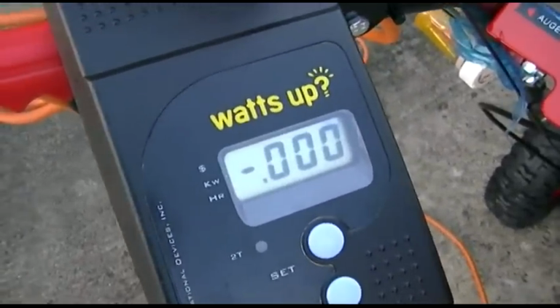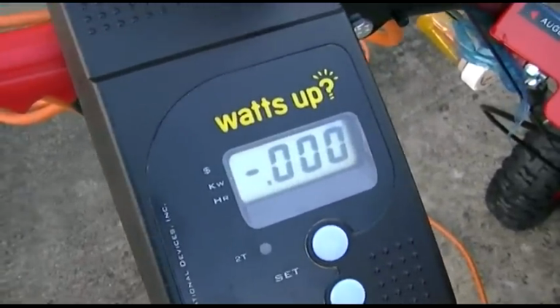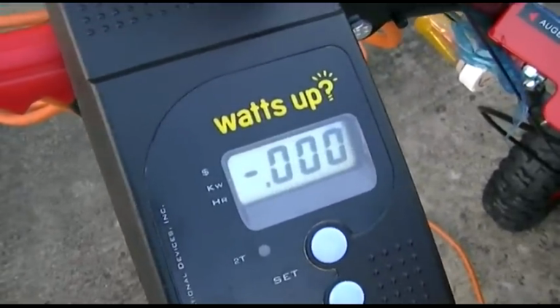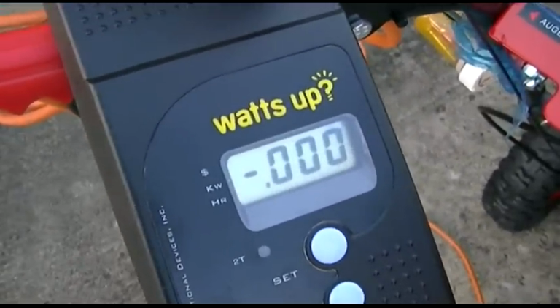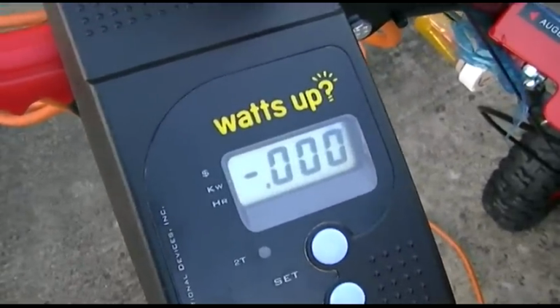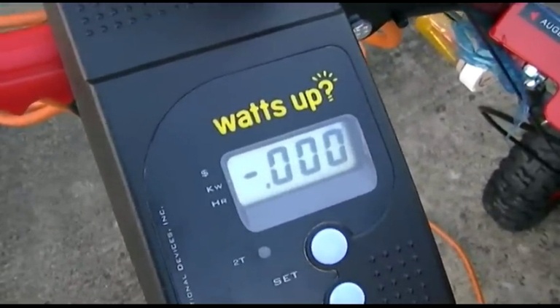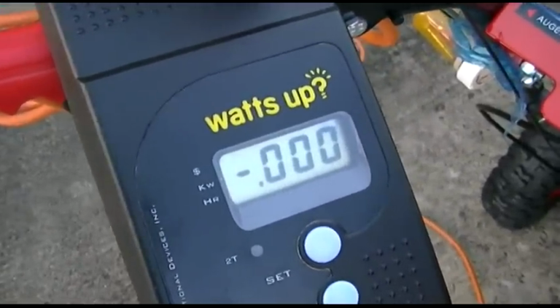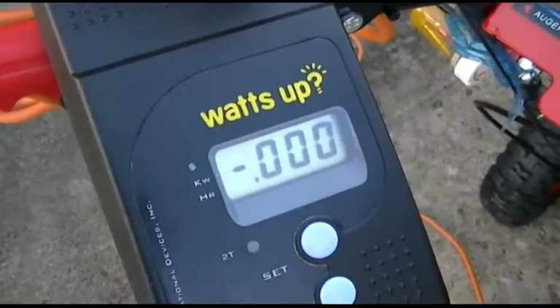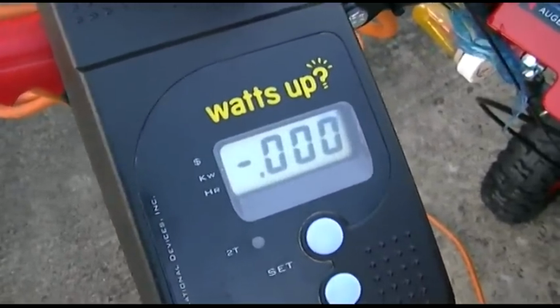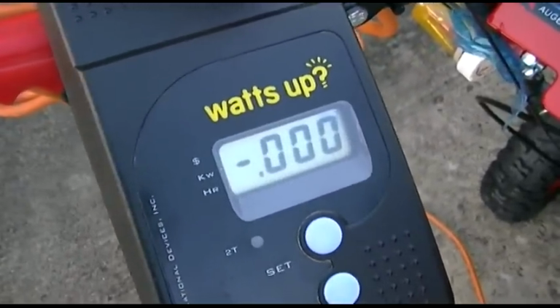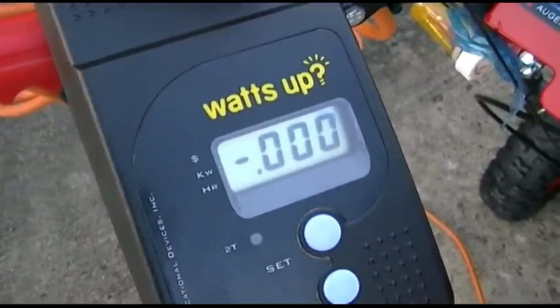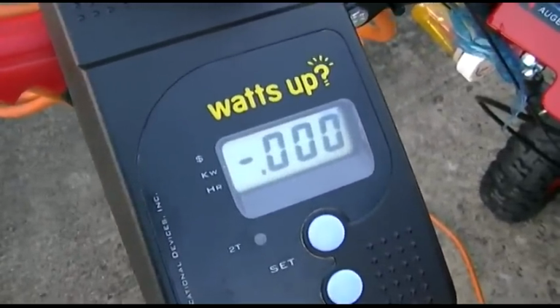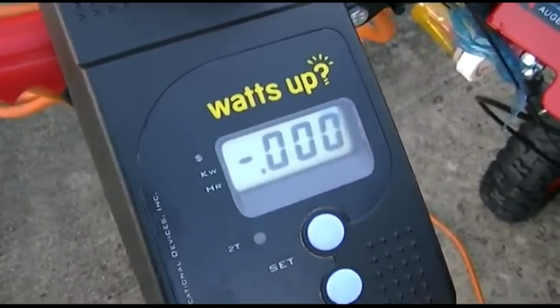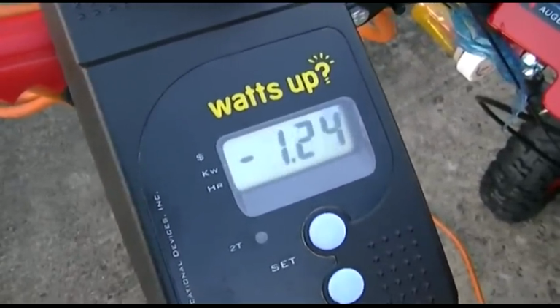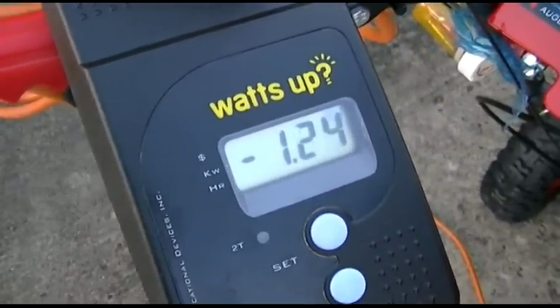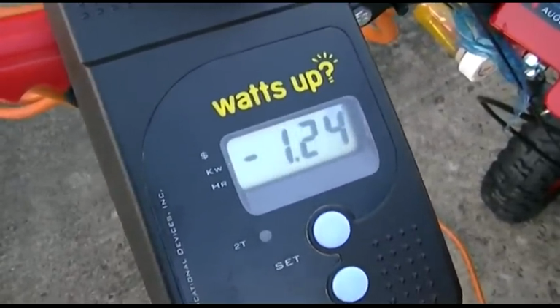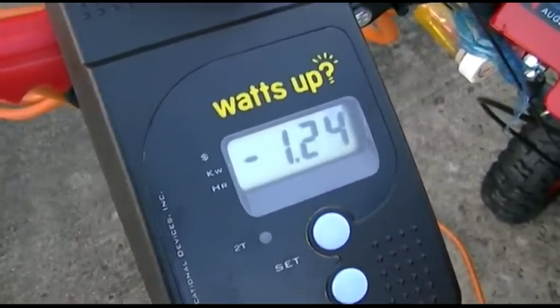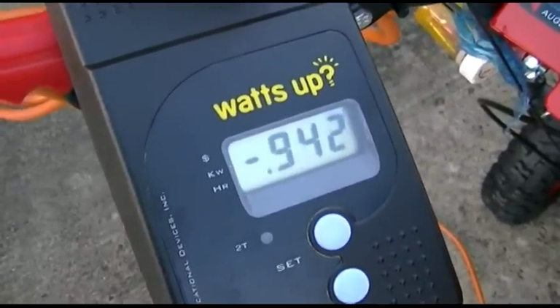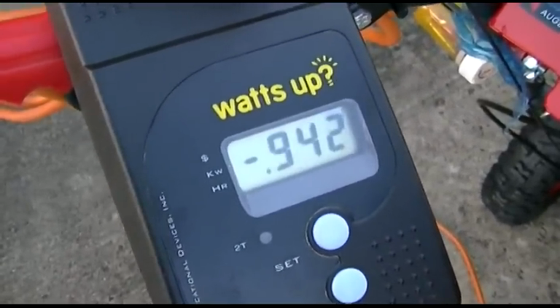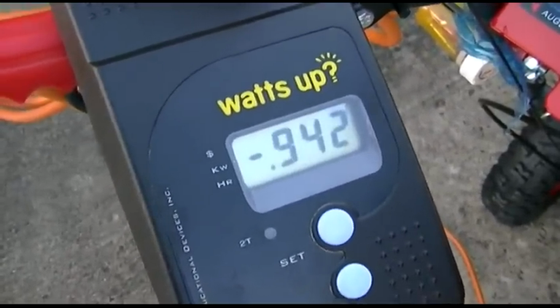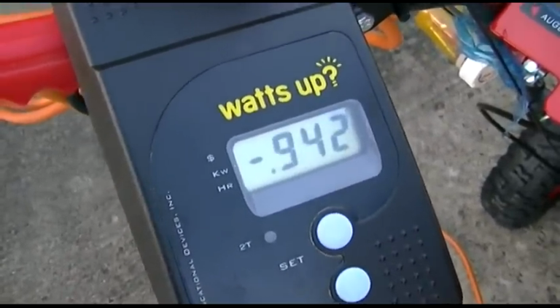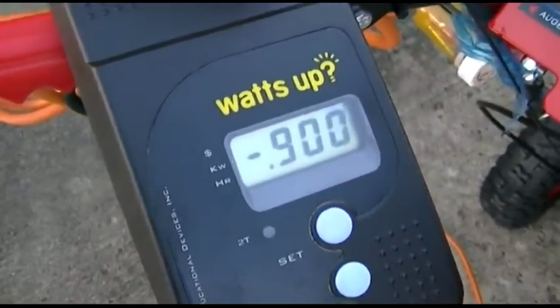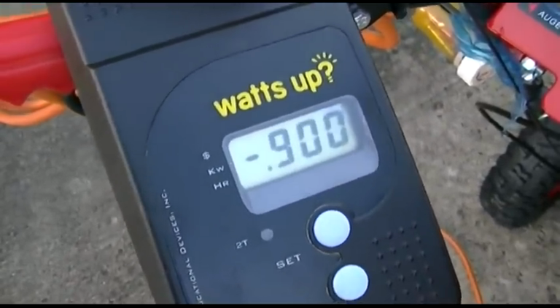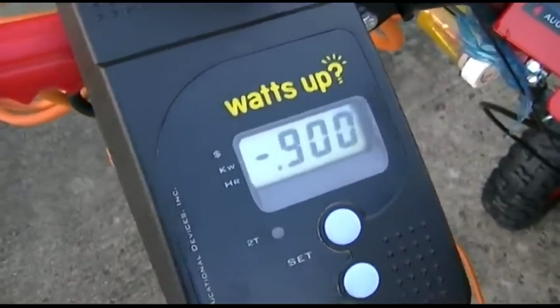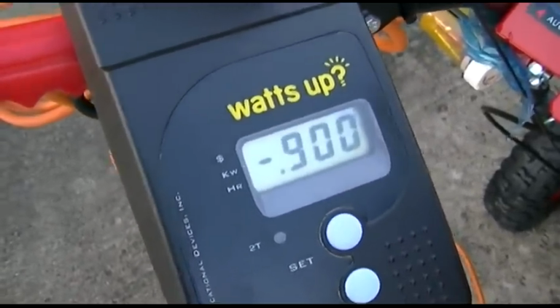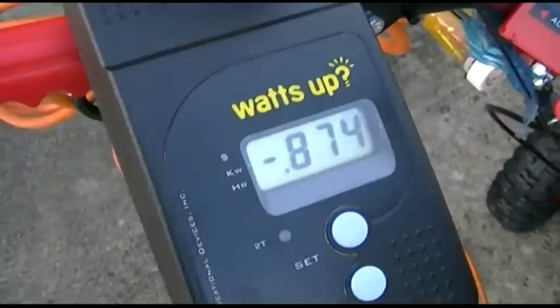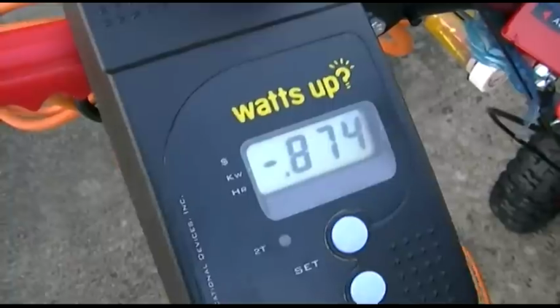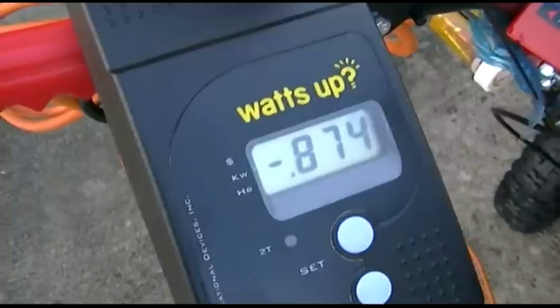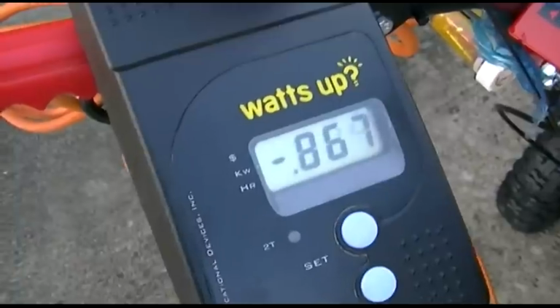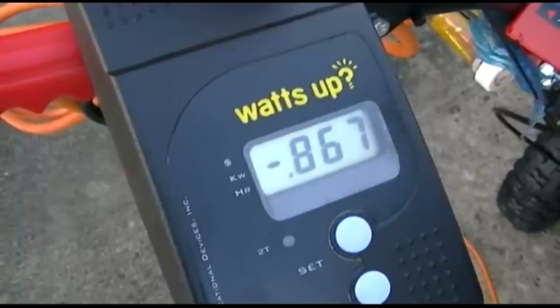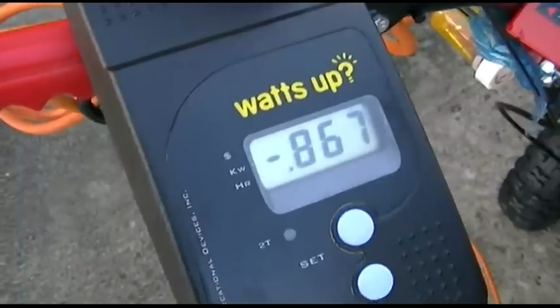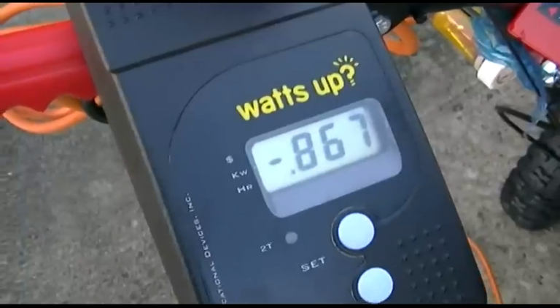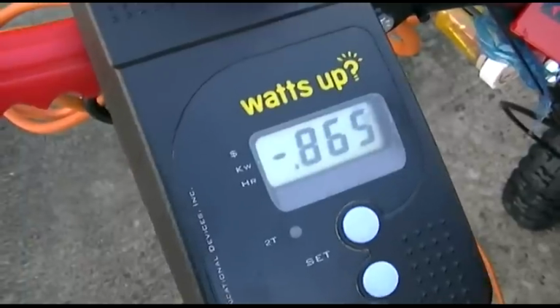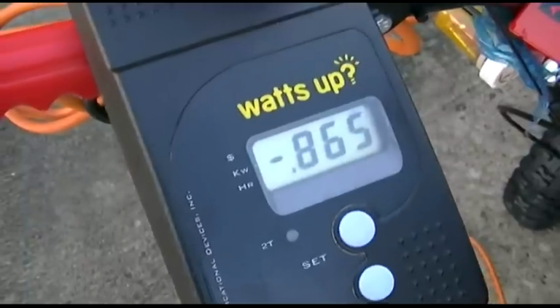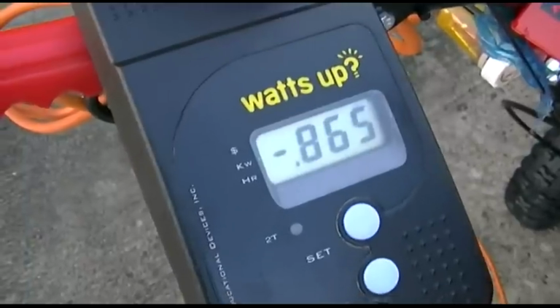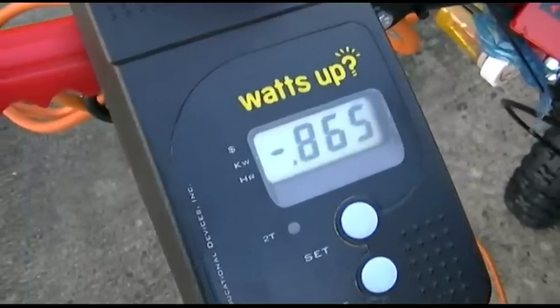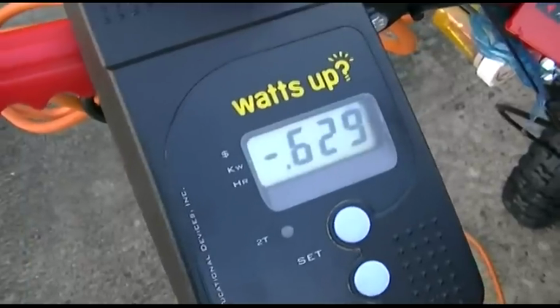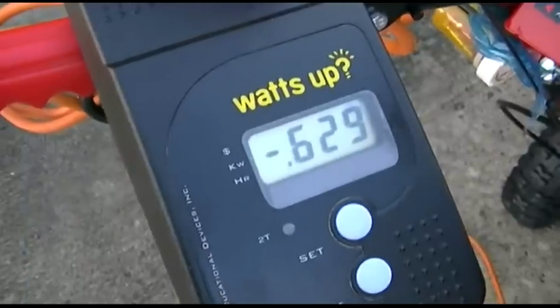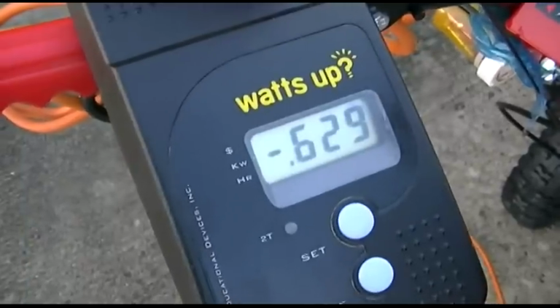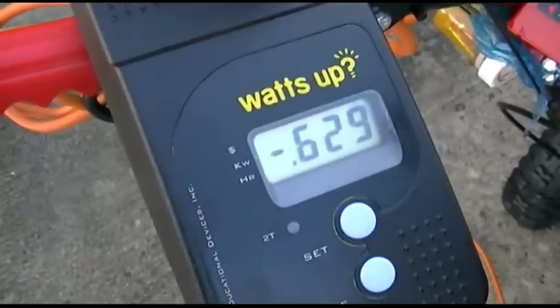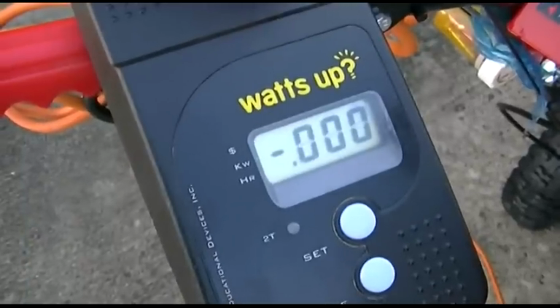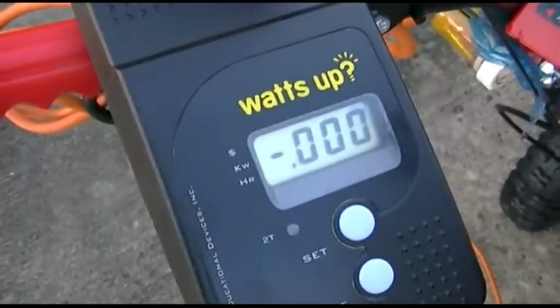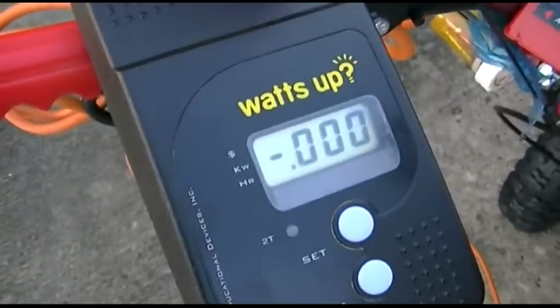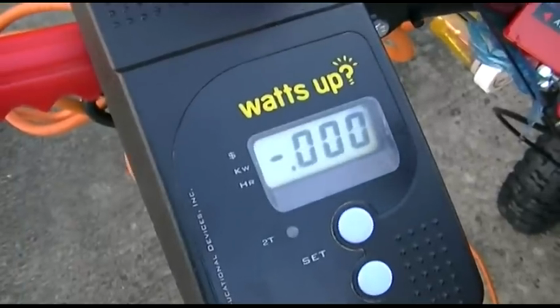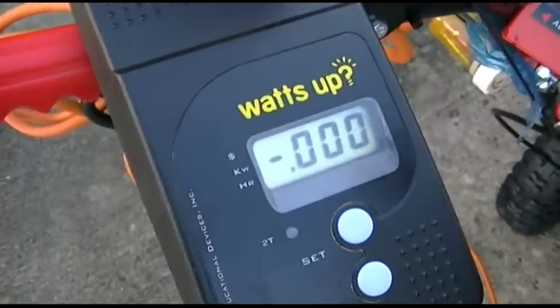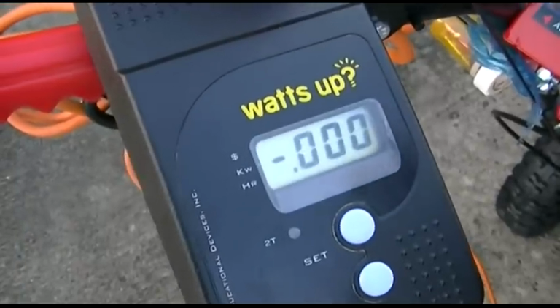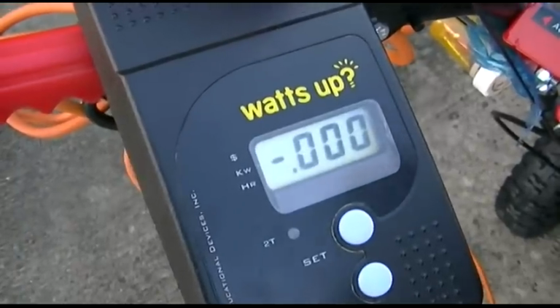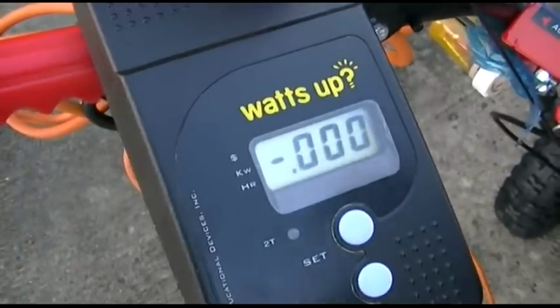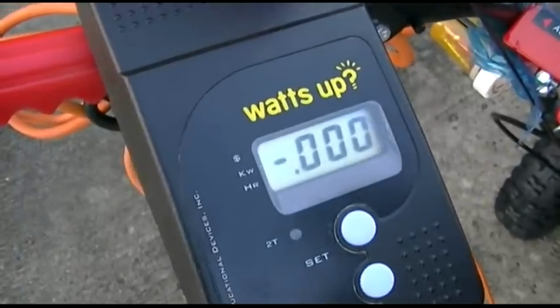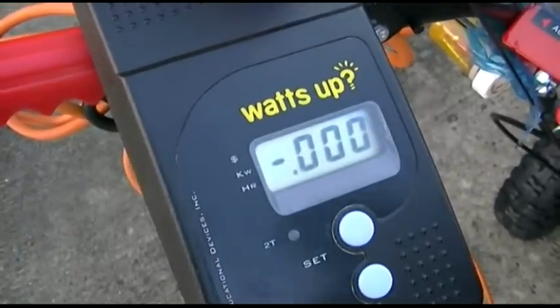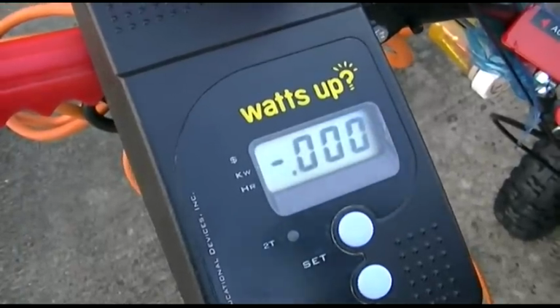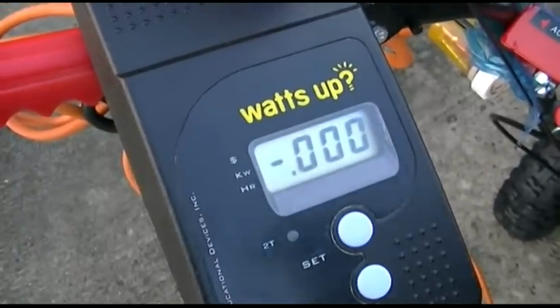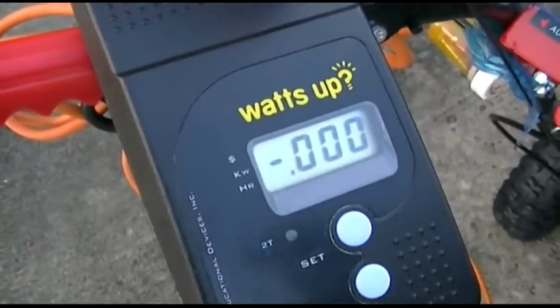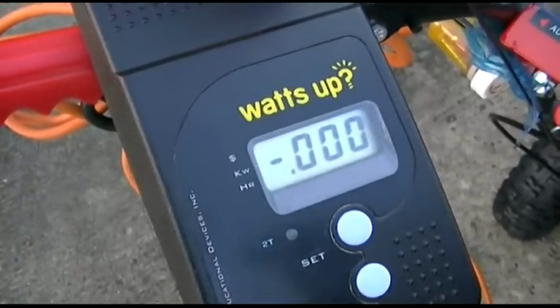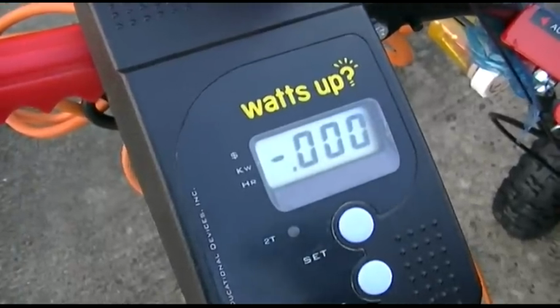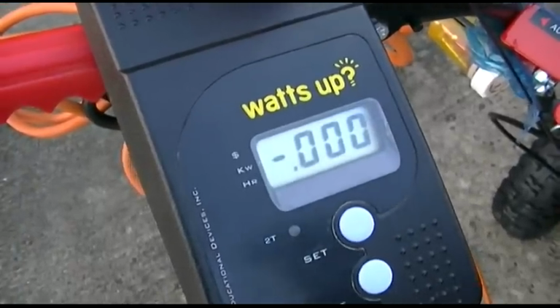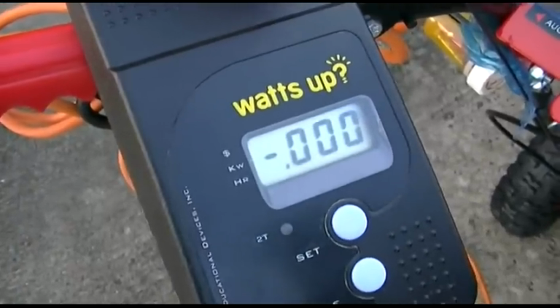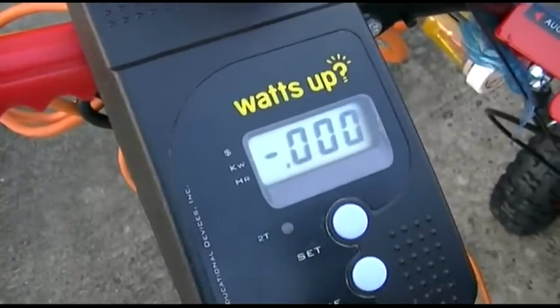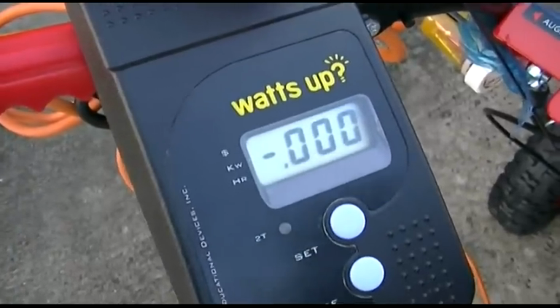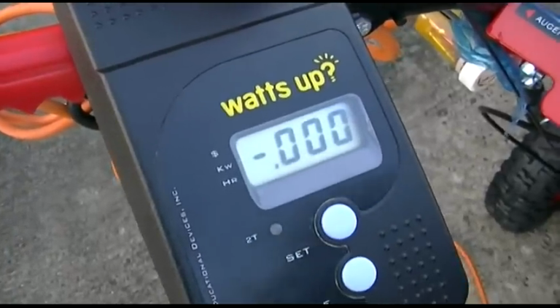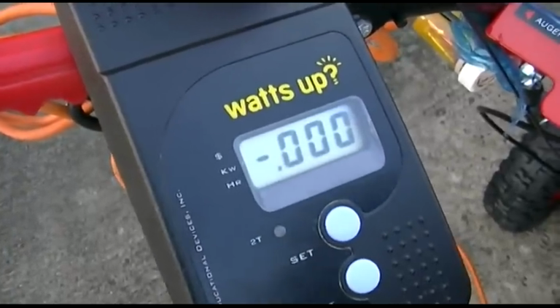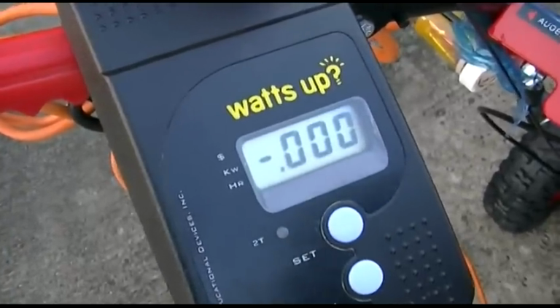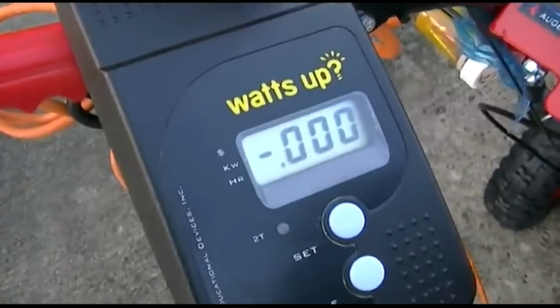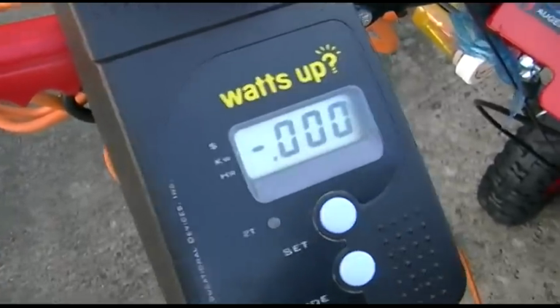Here we go. About 800-something watts it said.